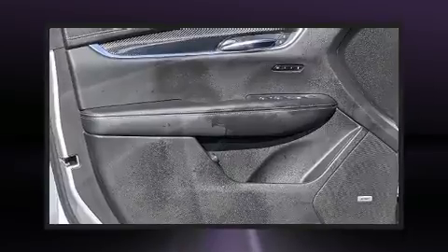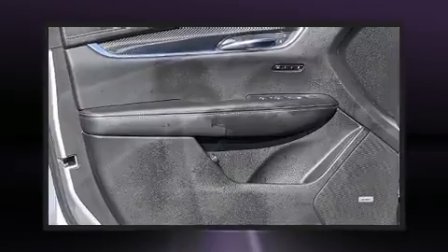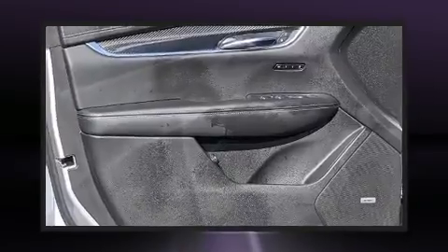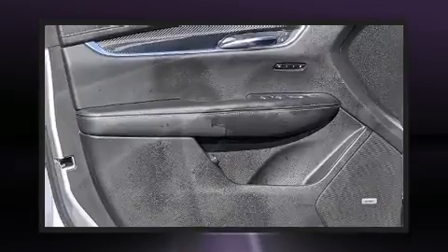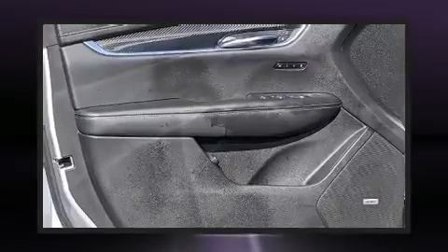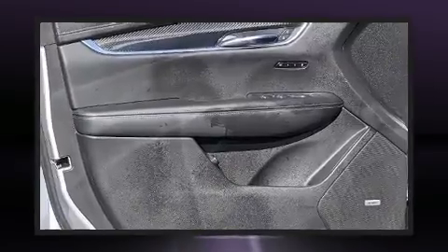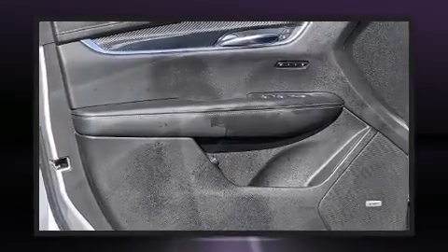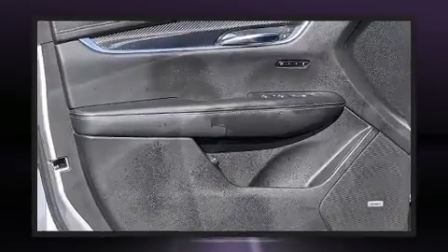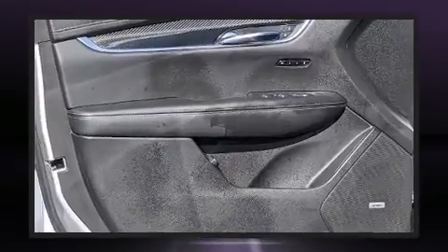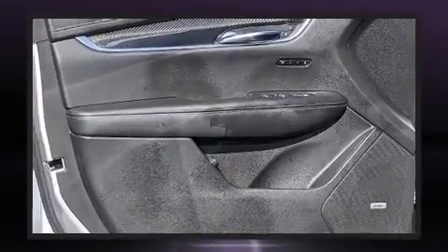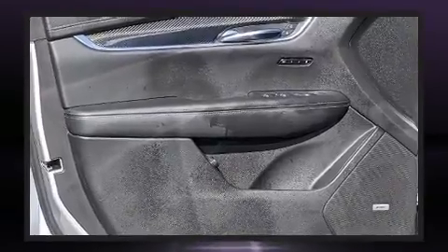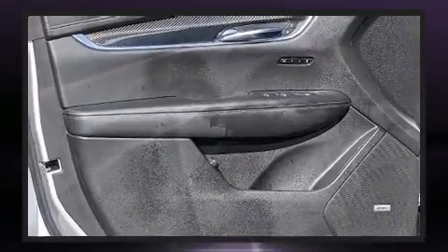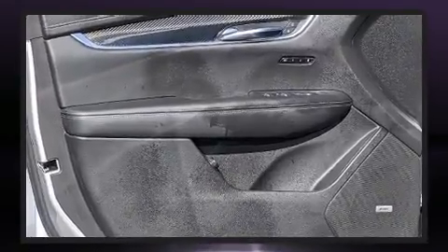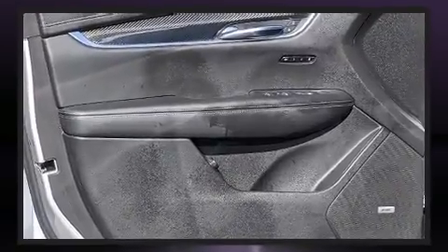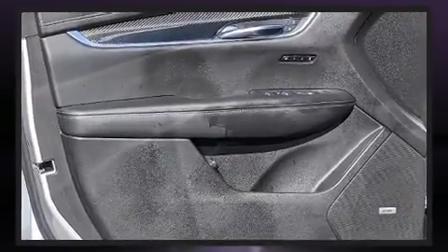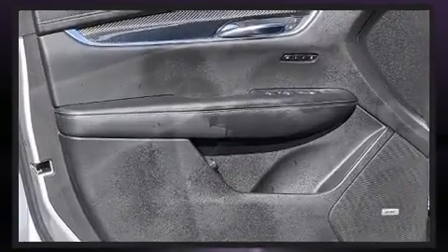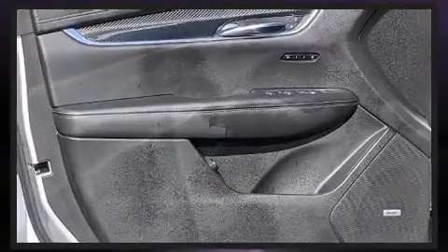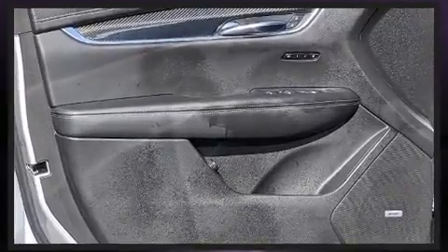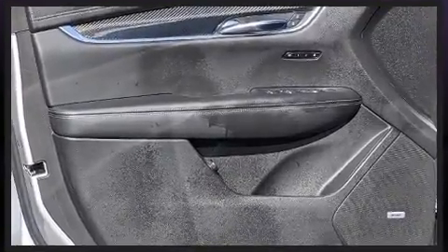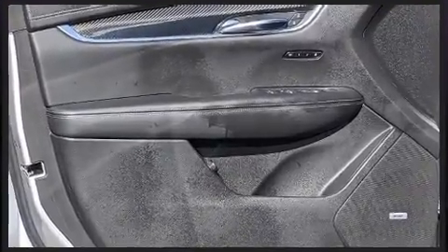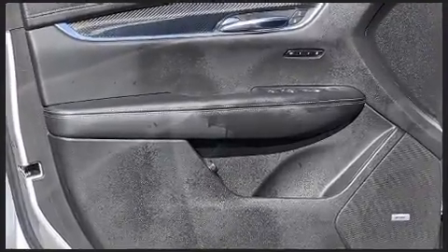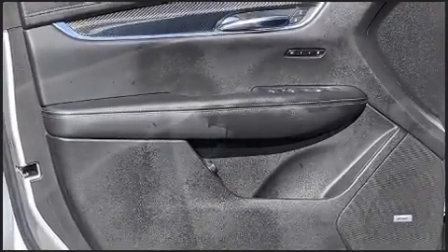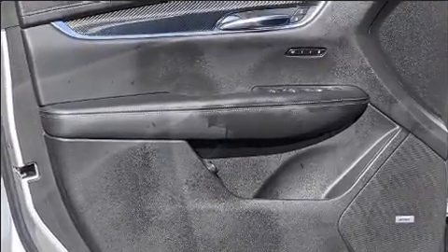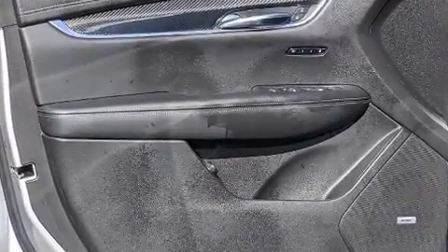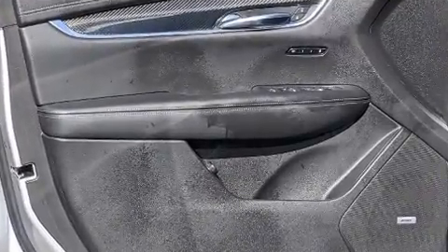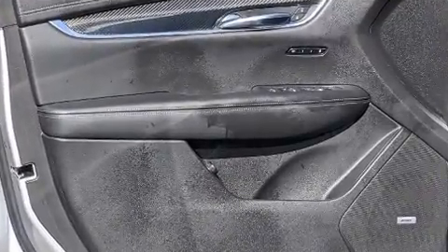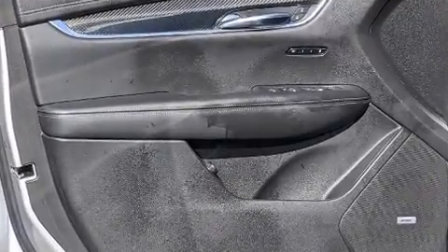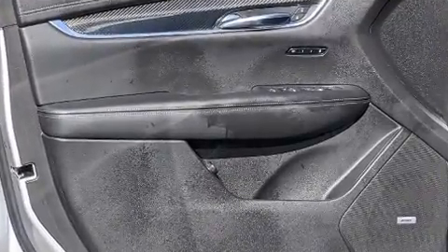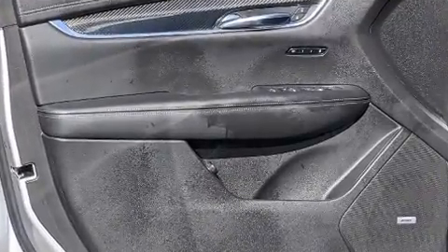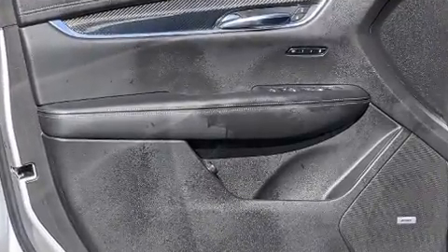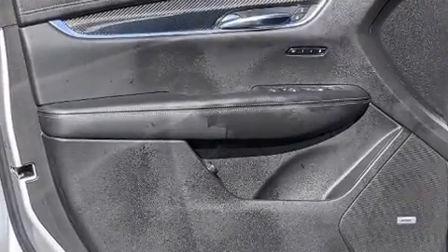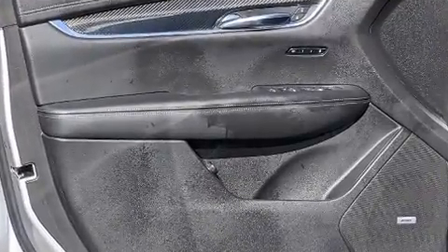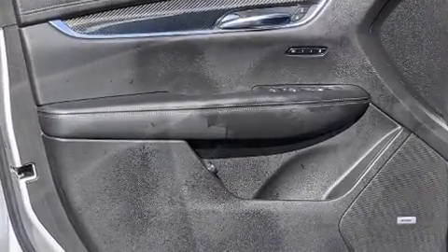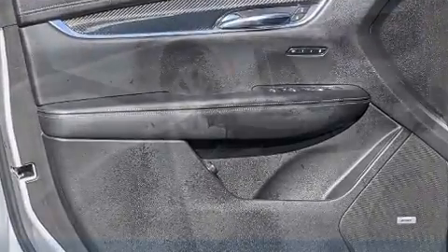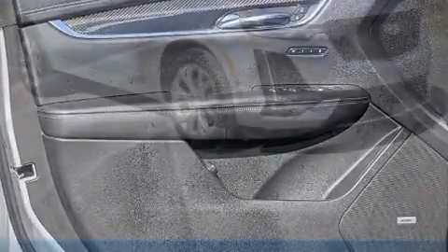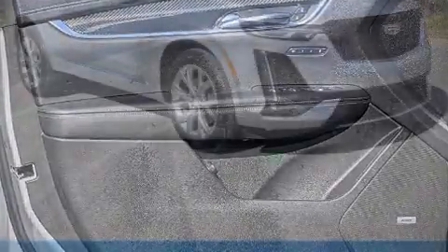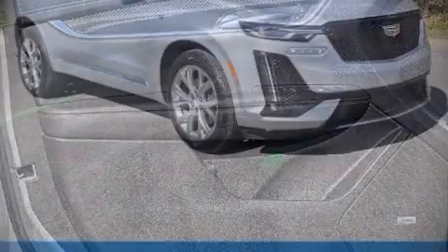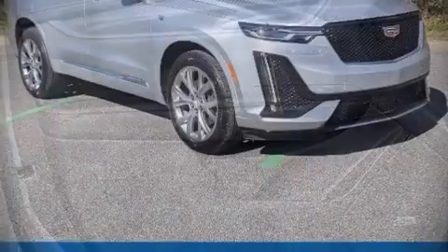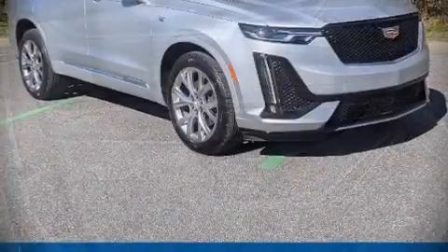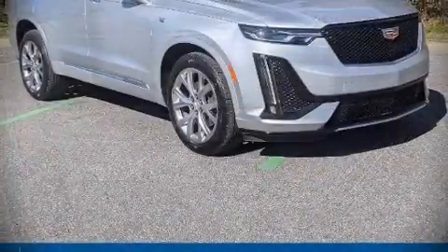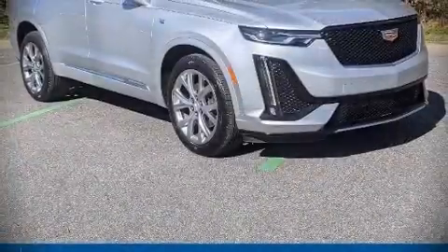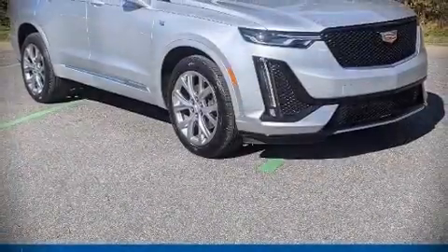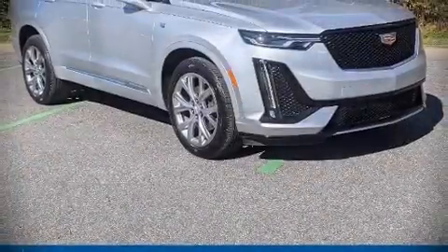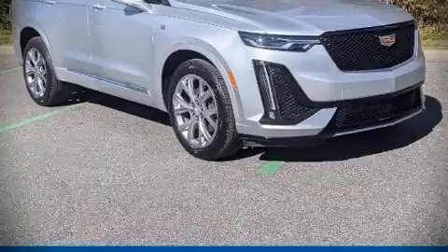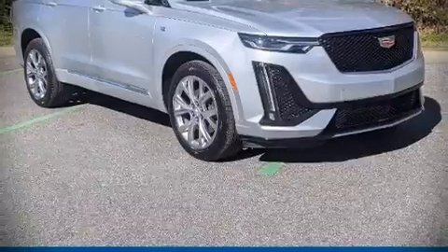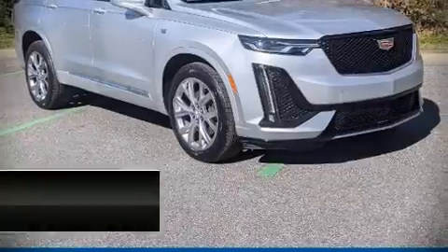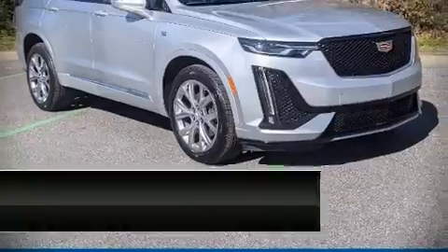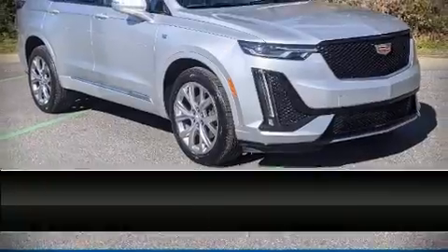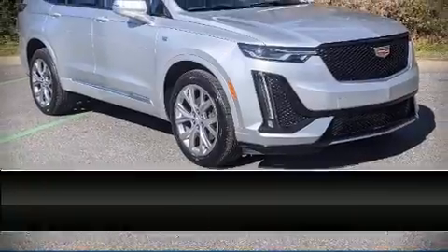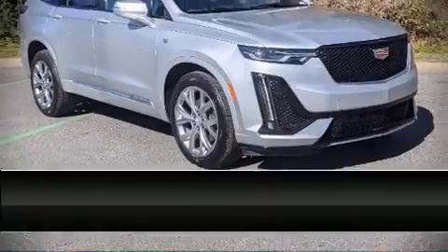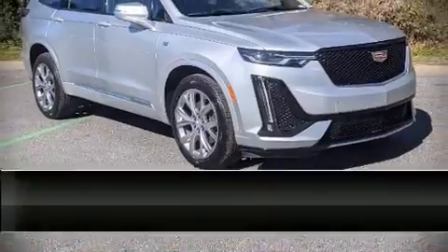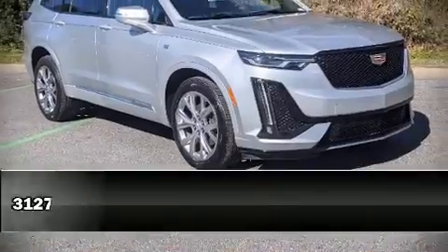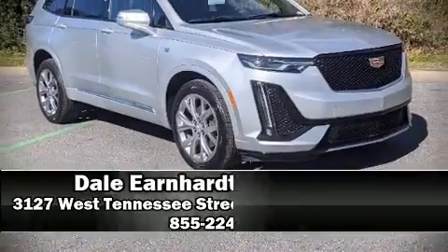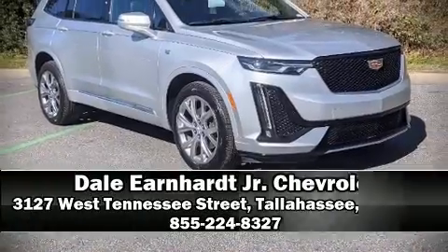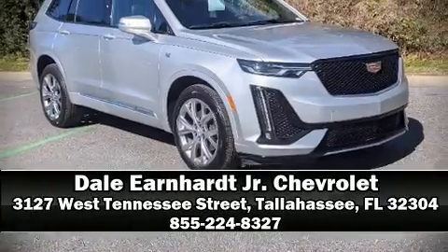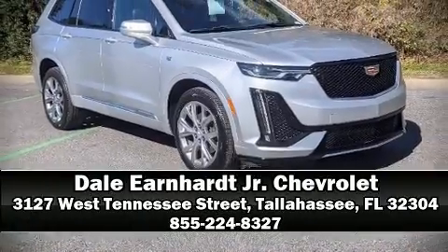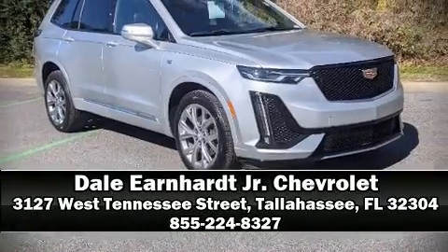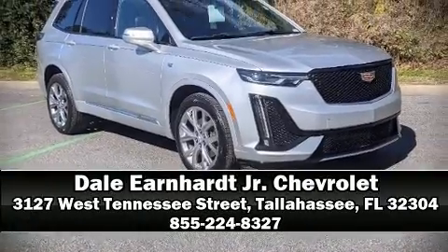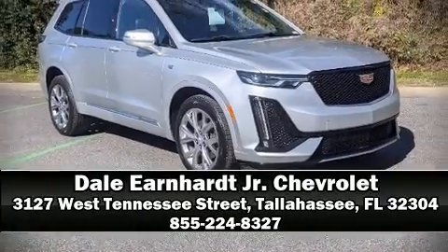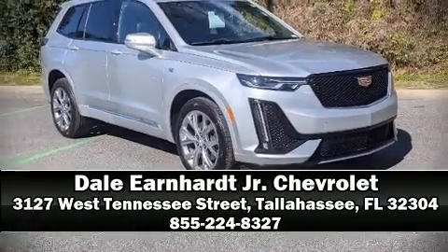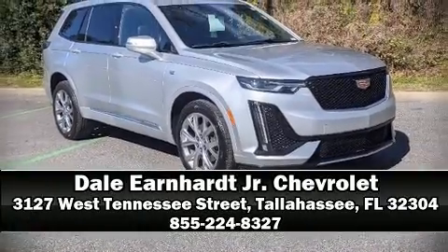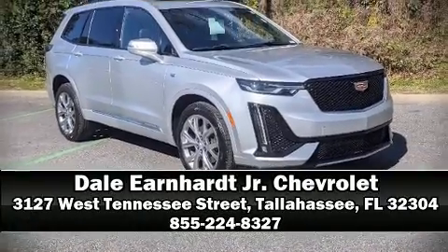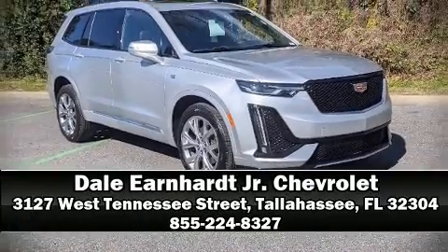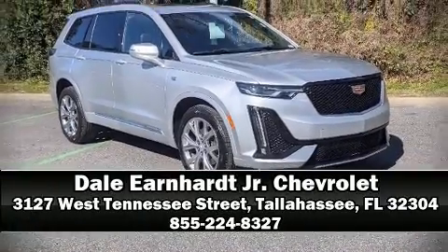Four-wheel disc brakes with ABS and Brake Assist technology provides extra pressure when applying the brakes. Please don't hesitate to give us a call.